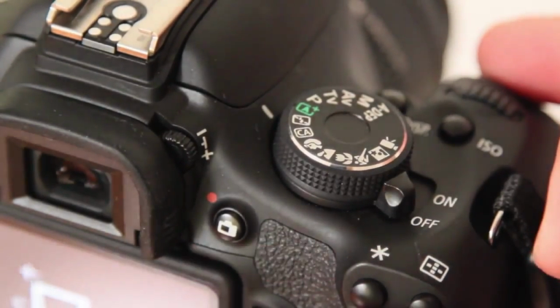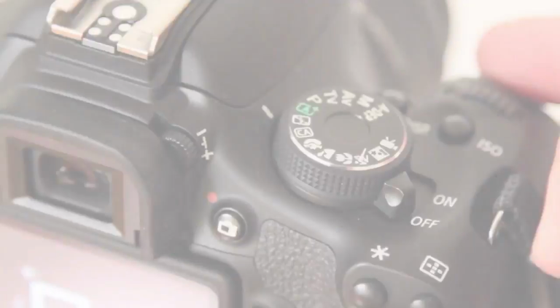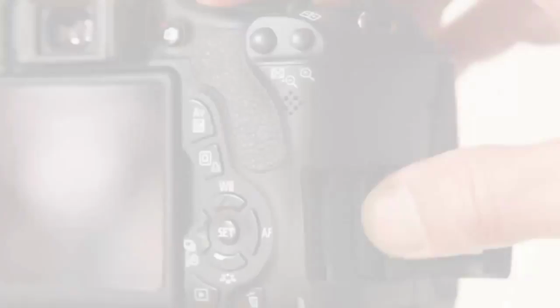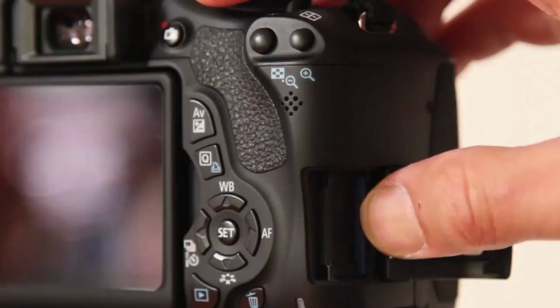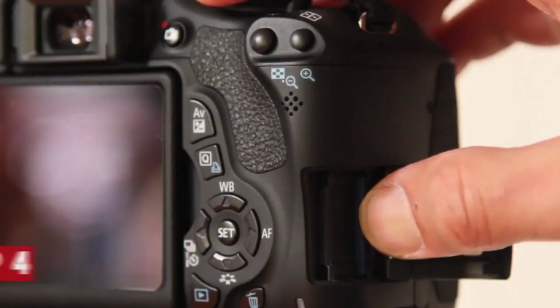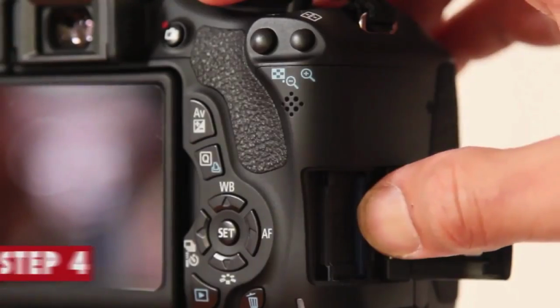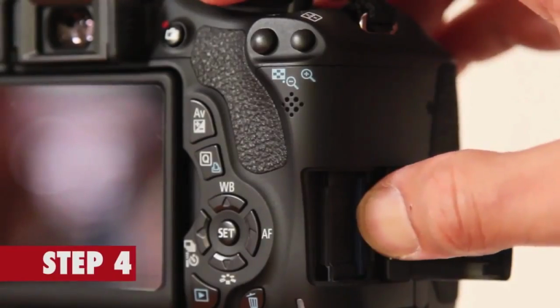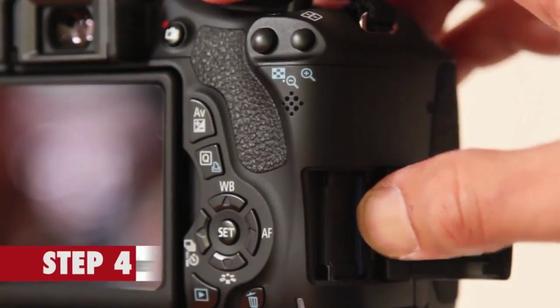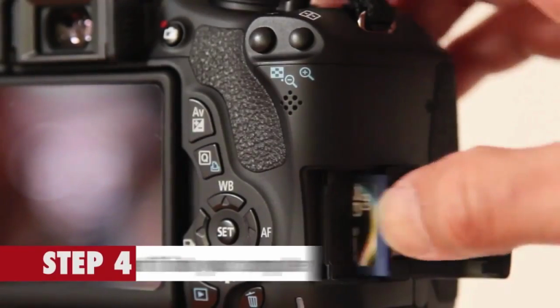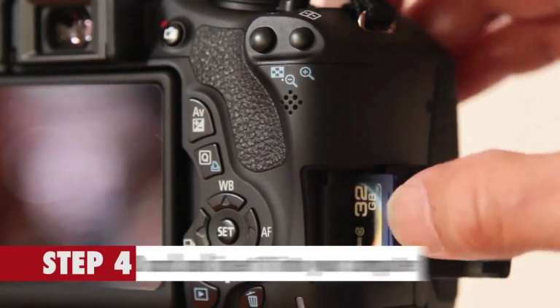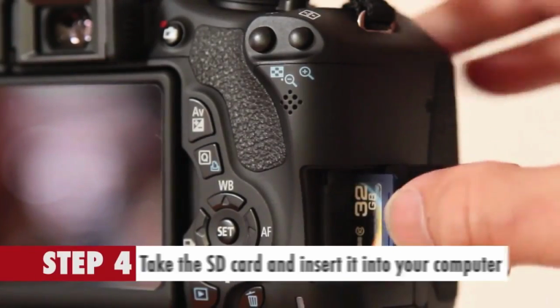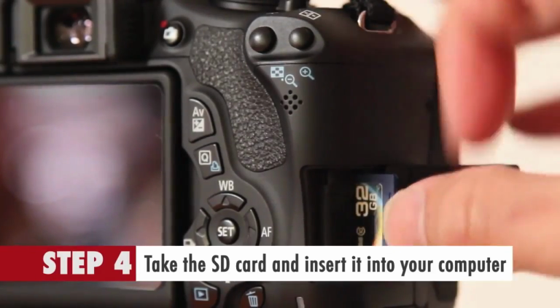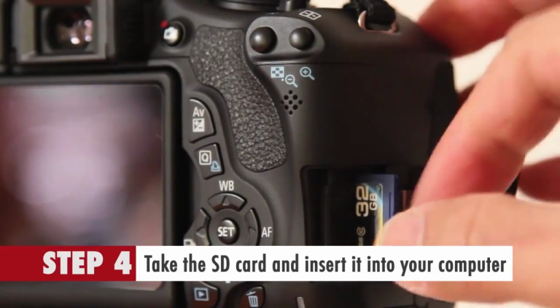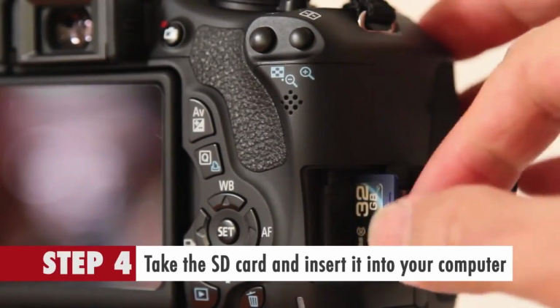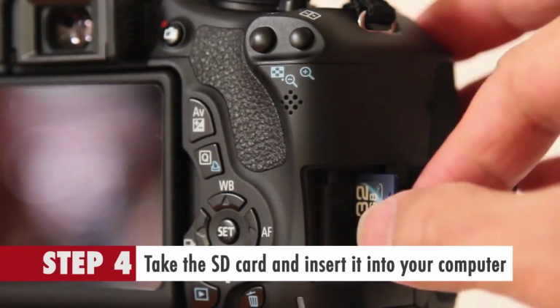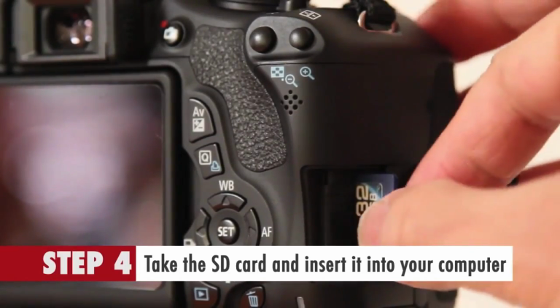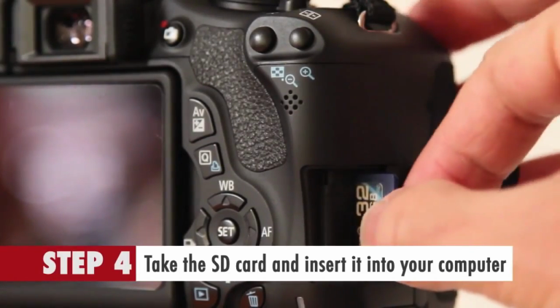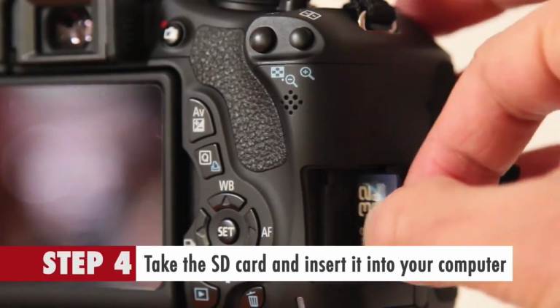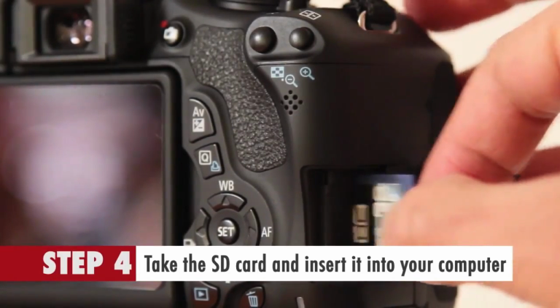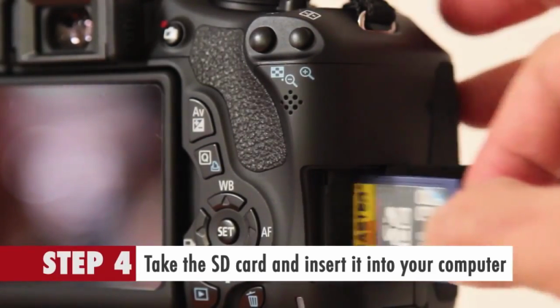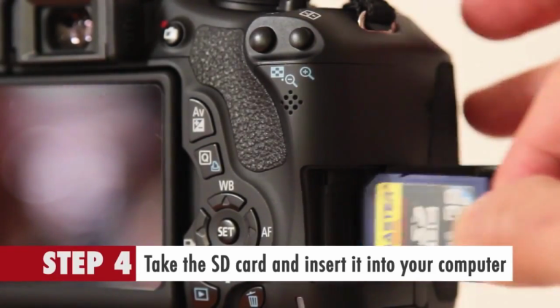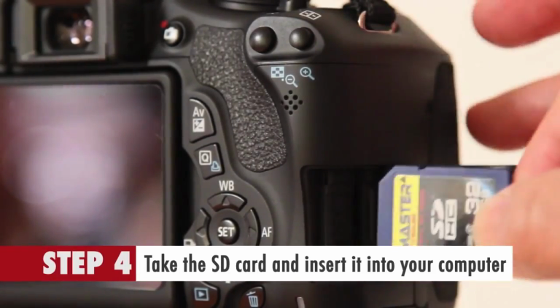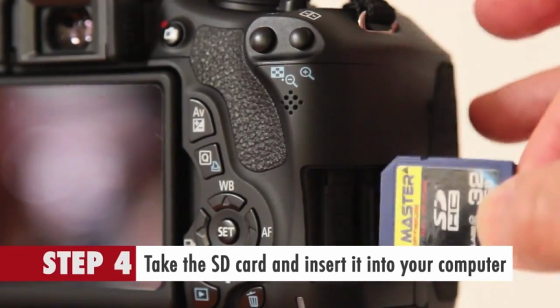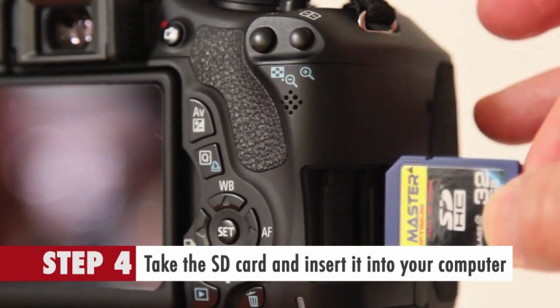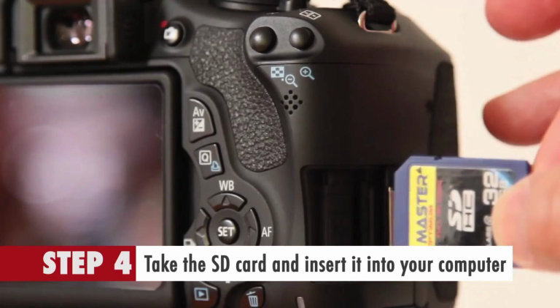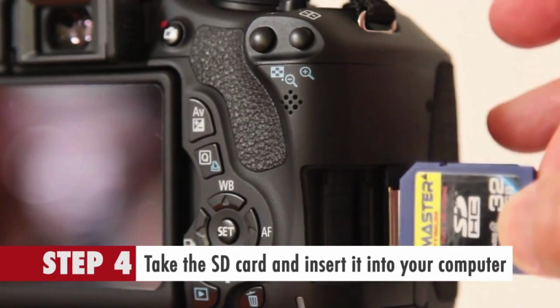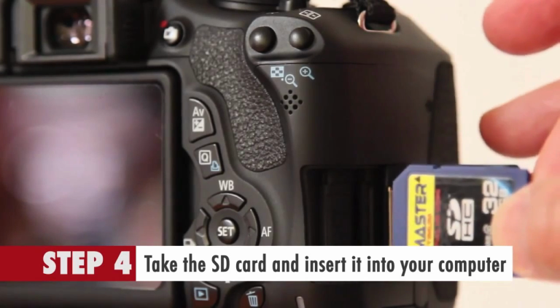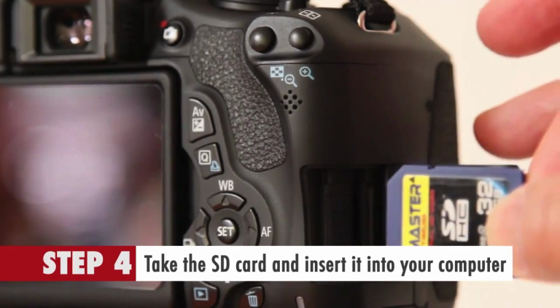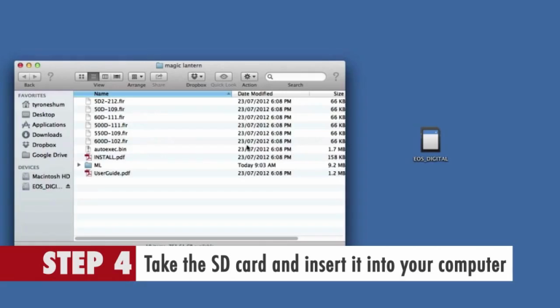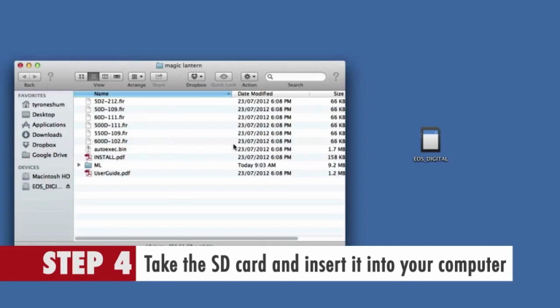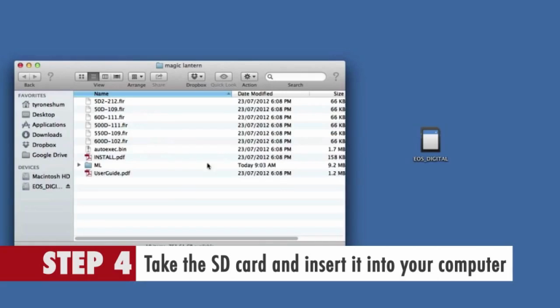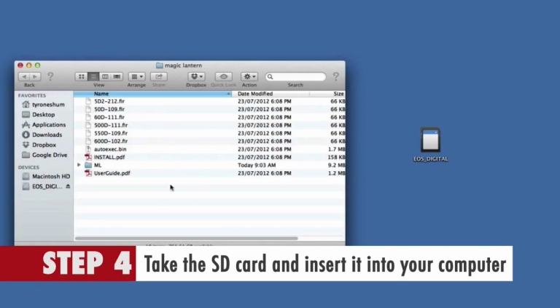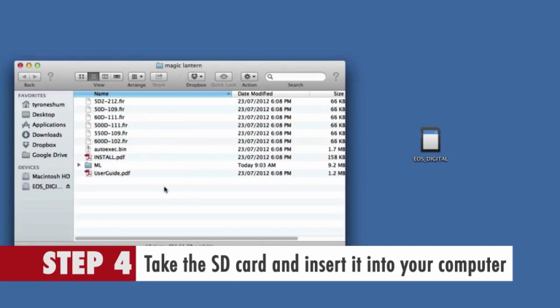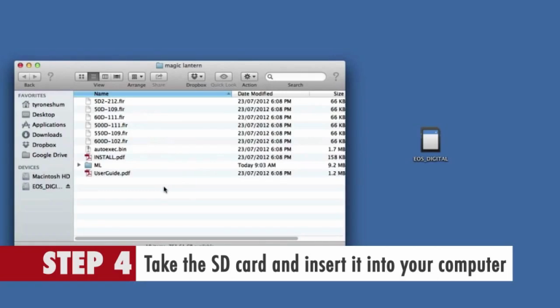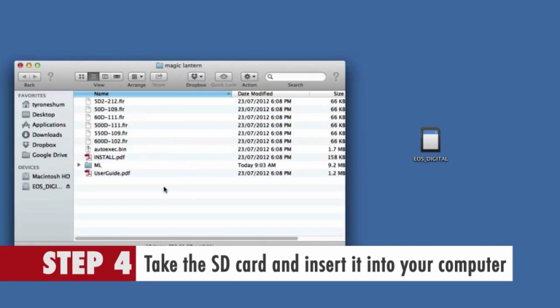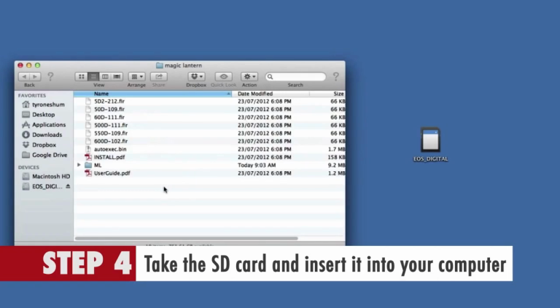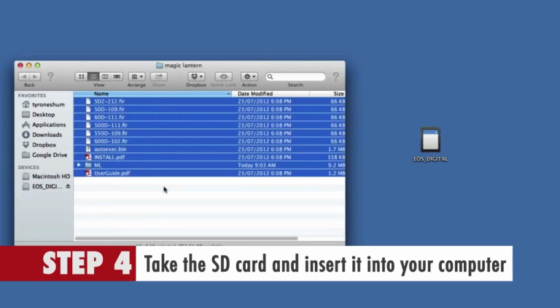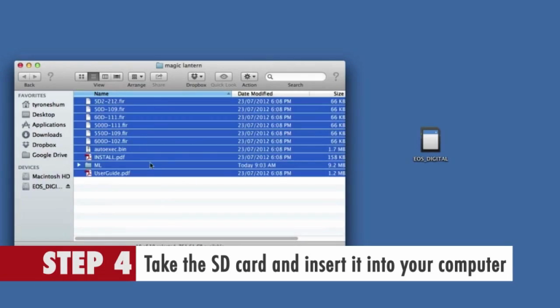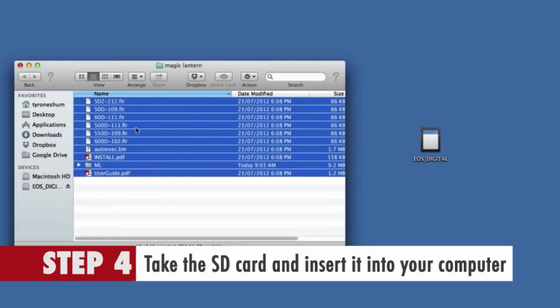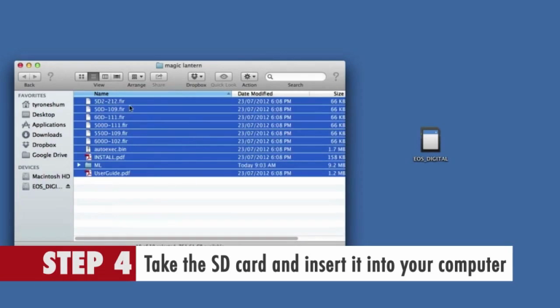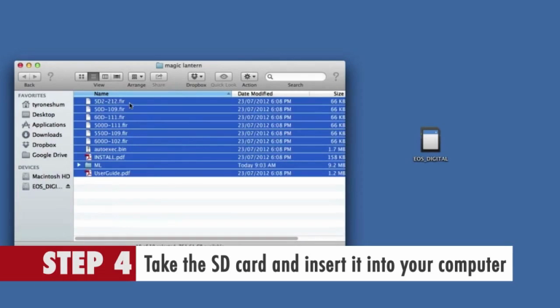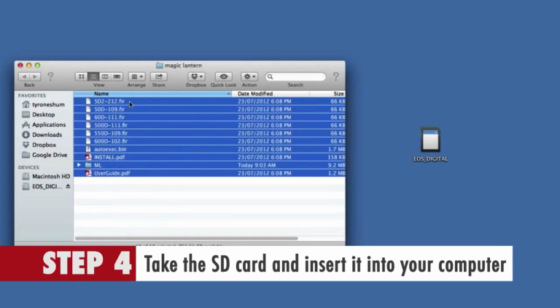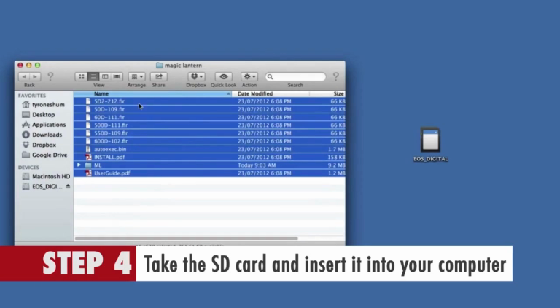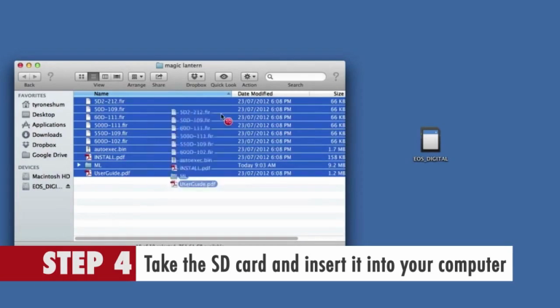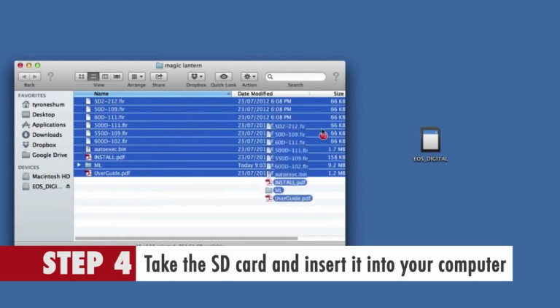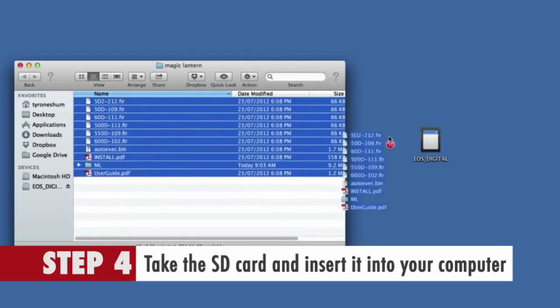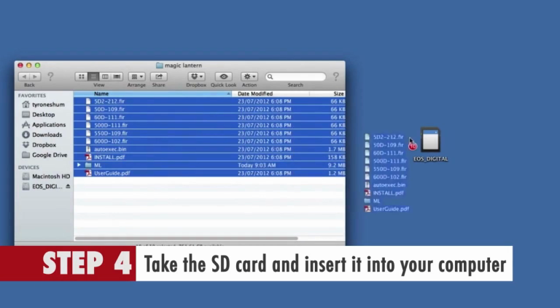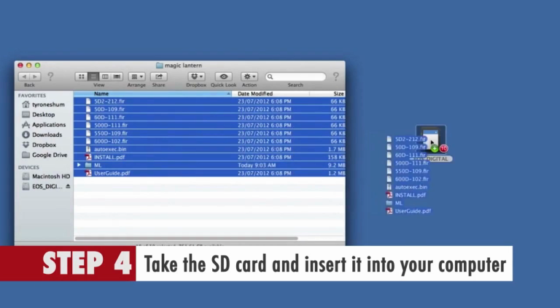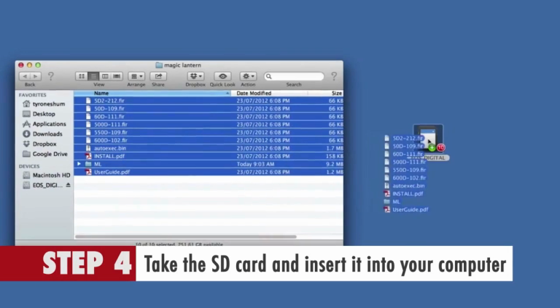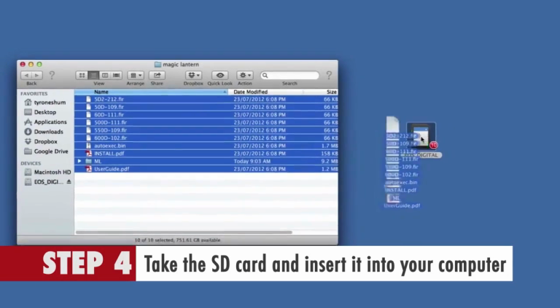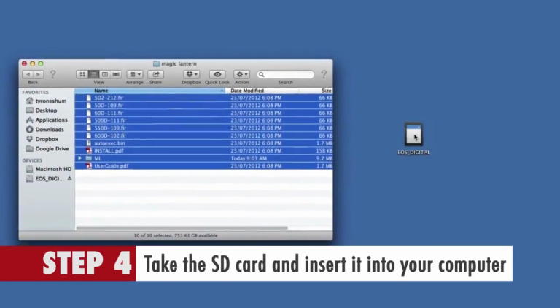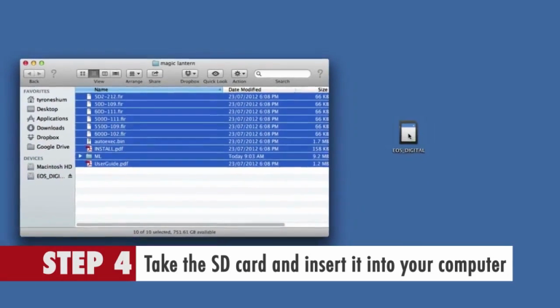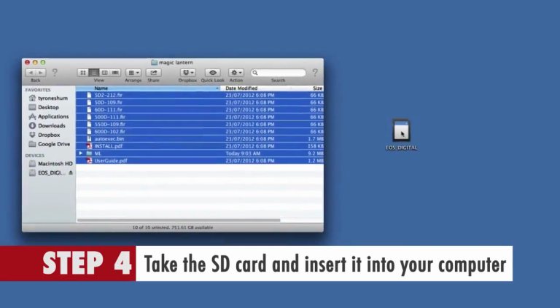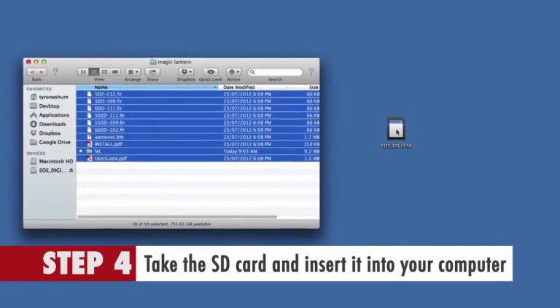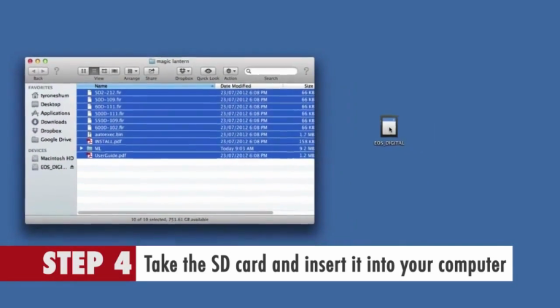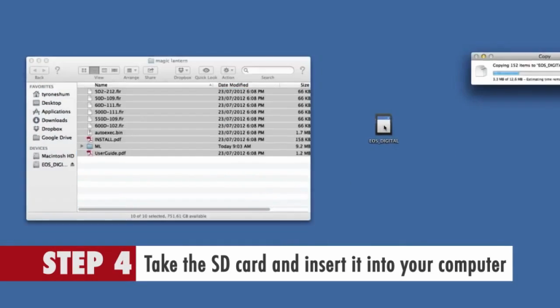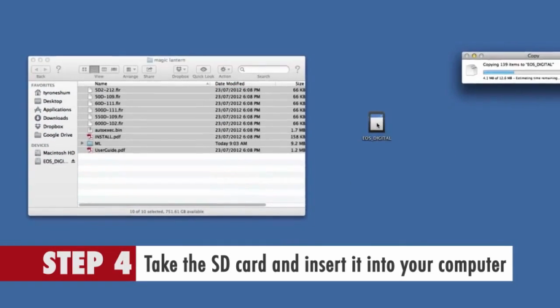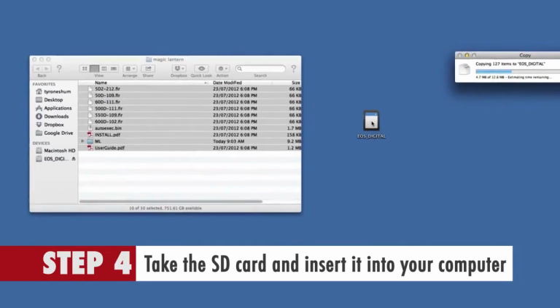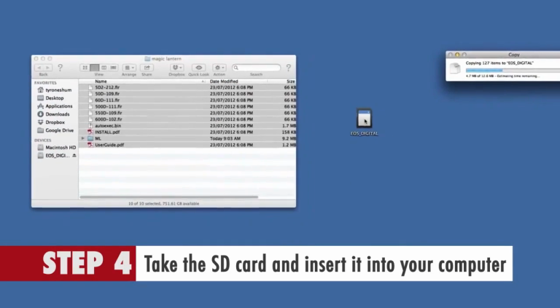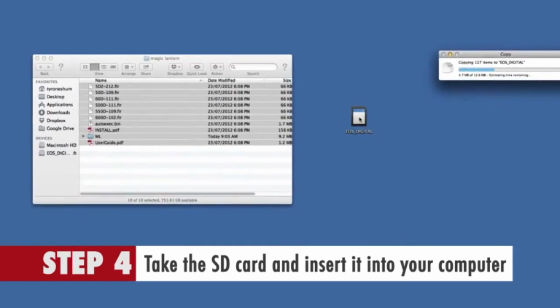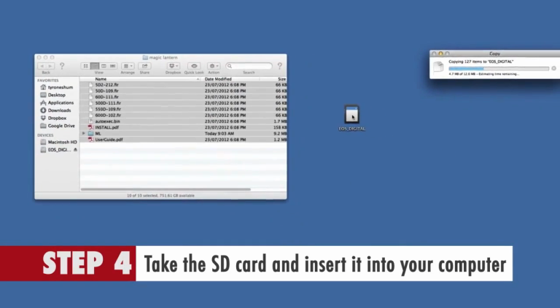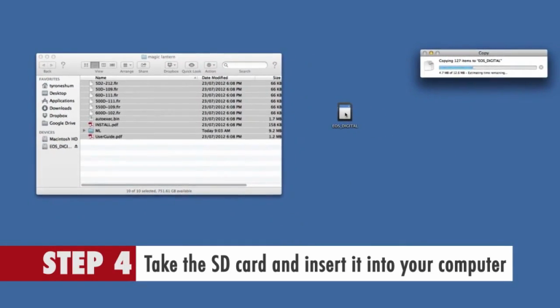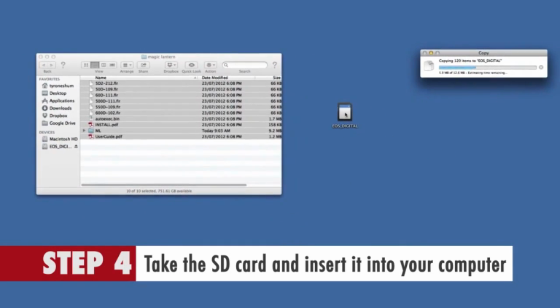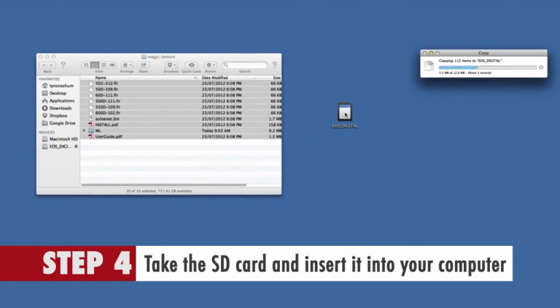Step 4: Take the SD card and insert it into your computer and copy the files from the Magic Lantern directory to the SD card.